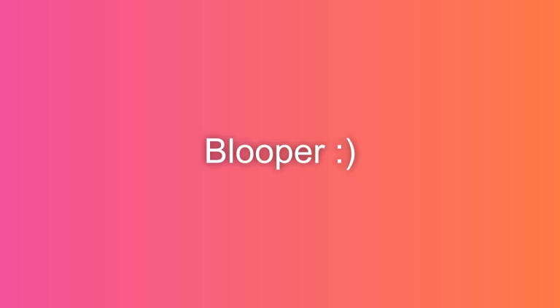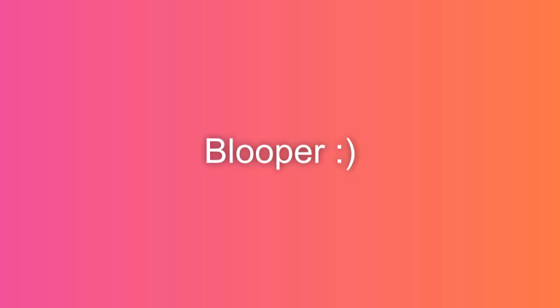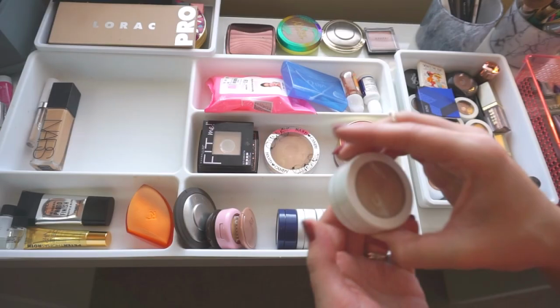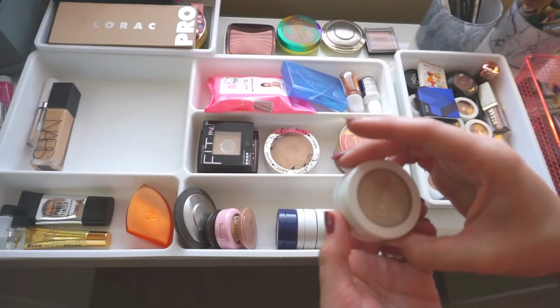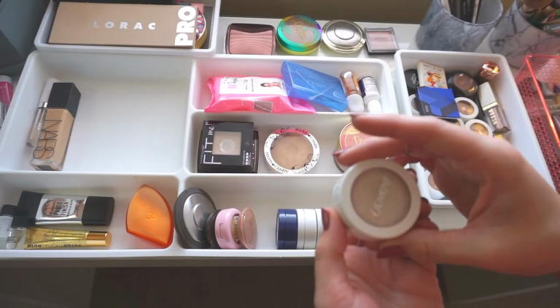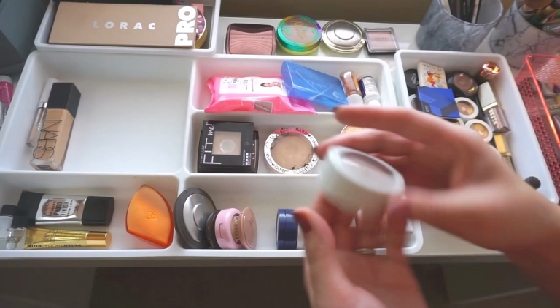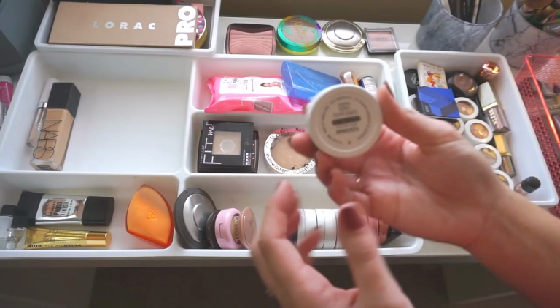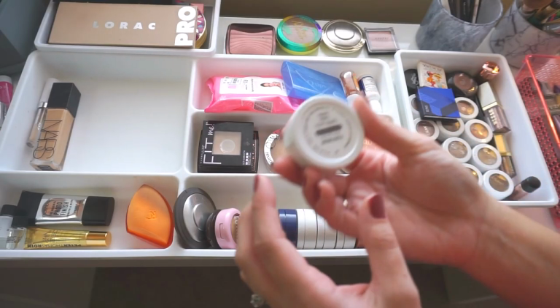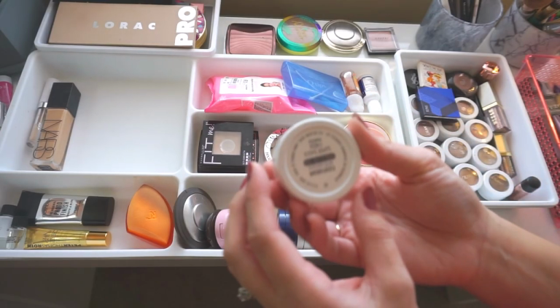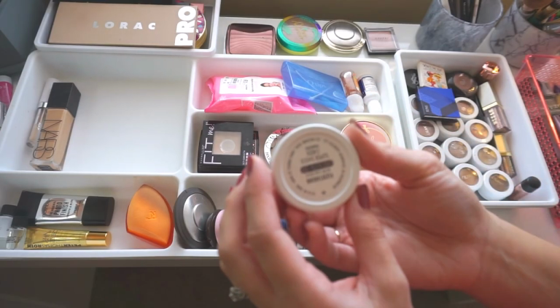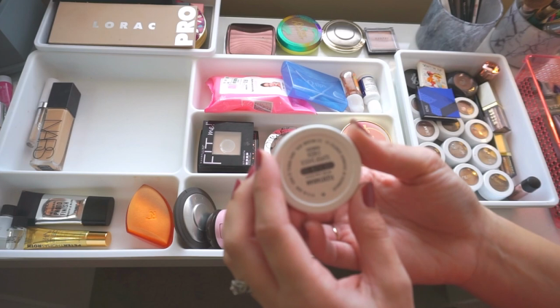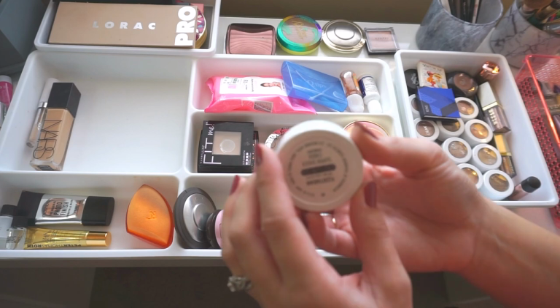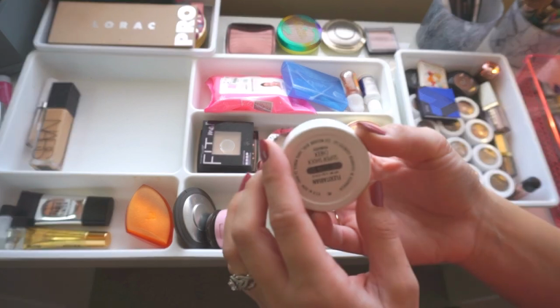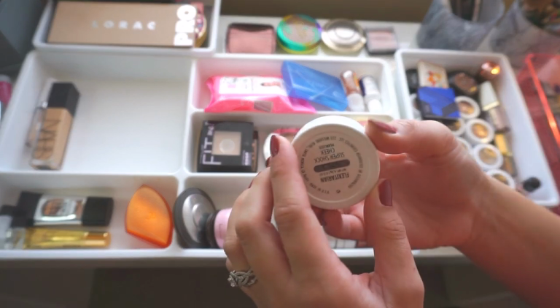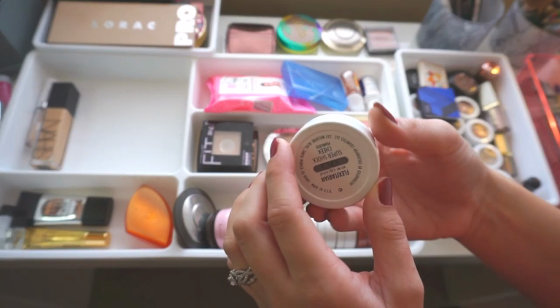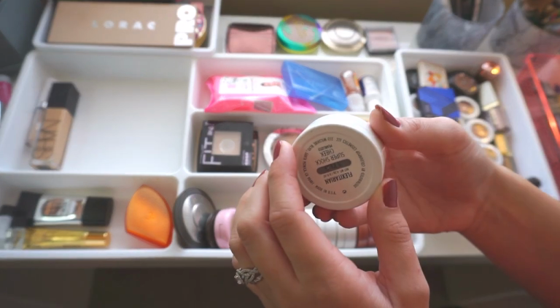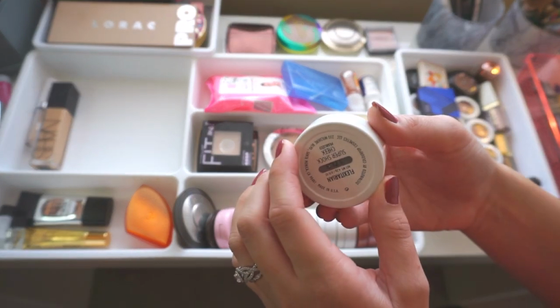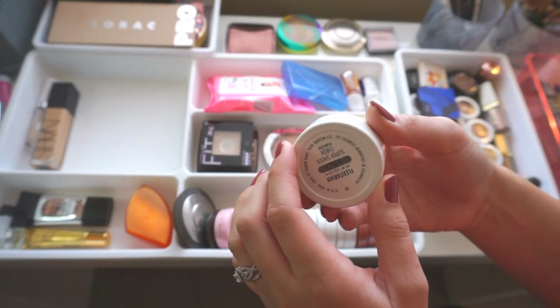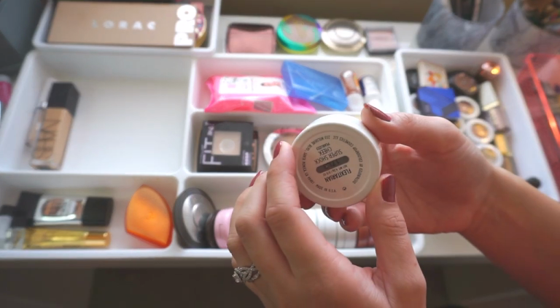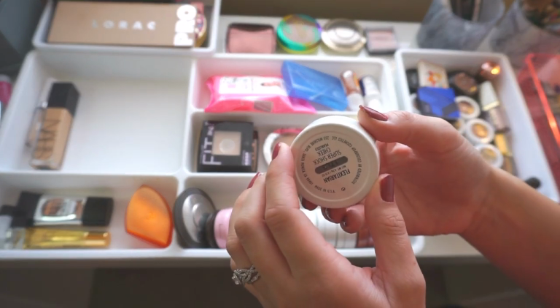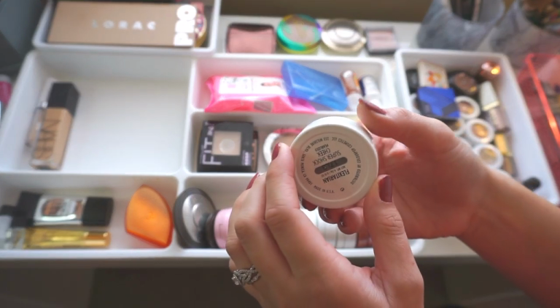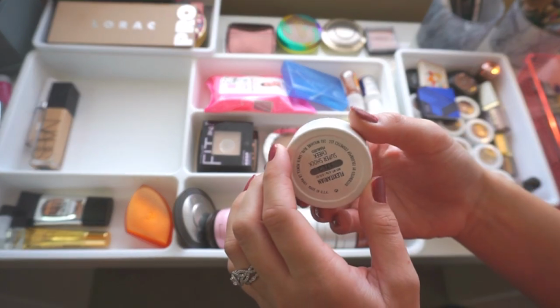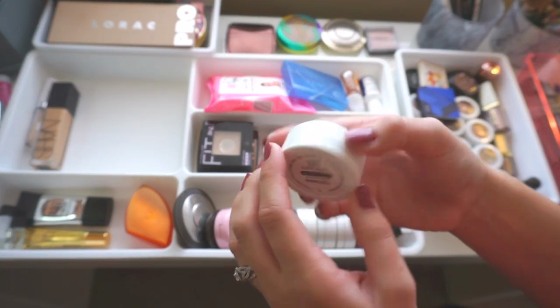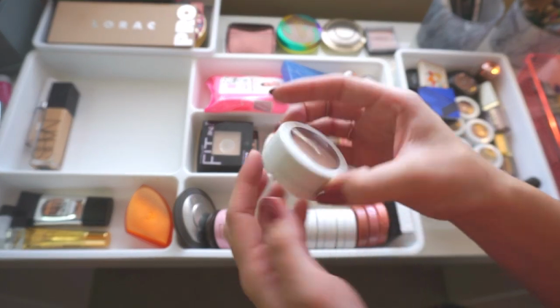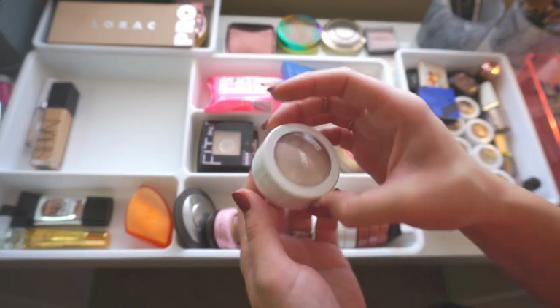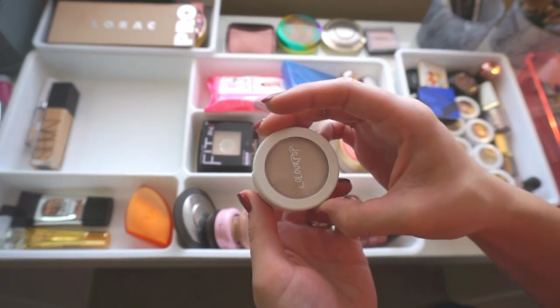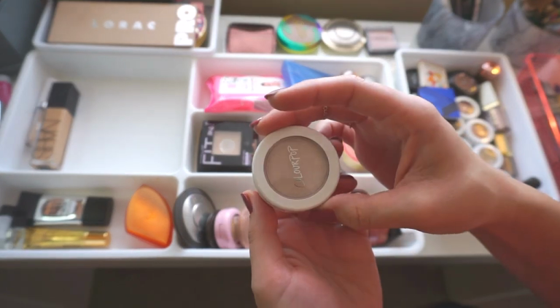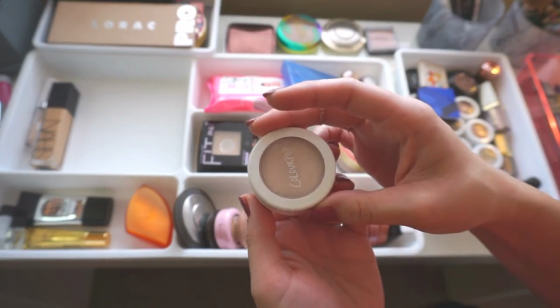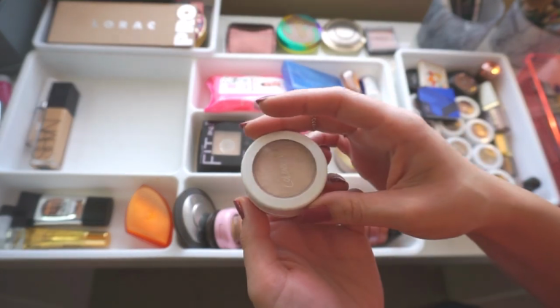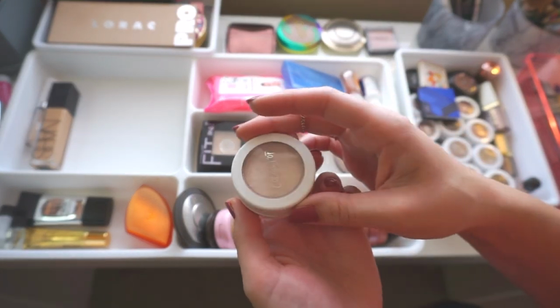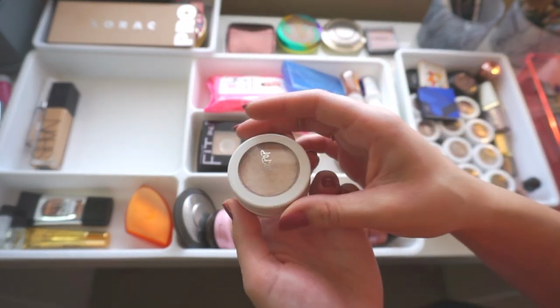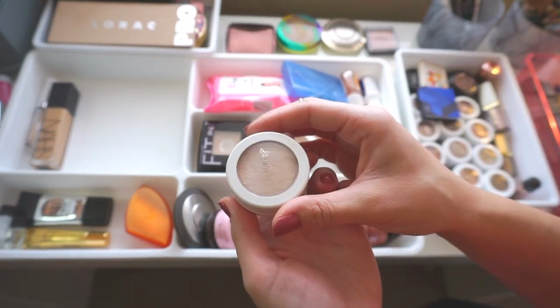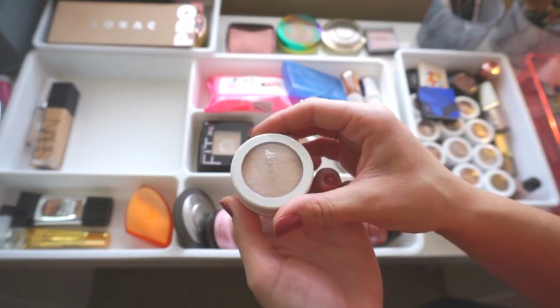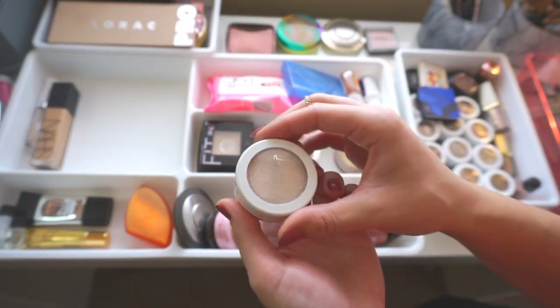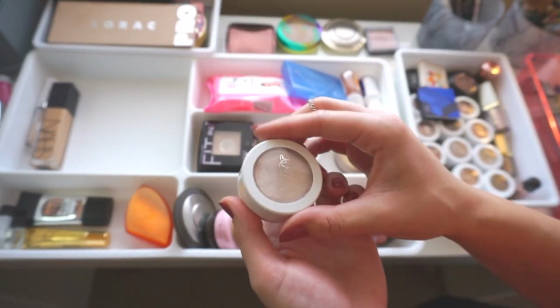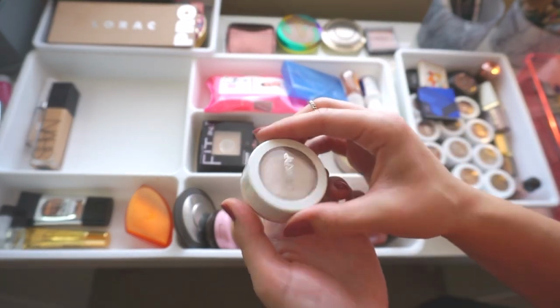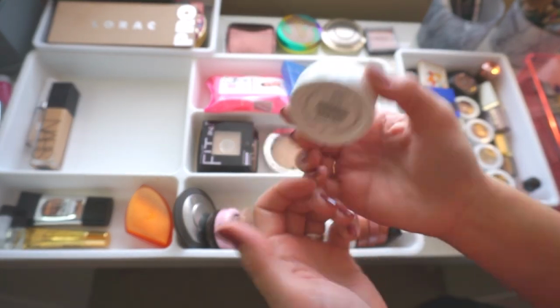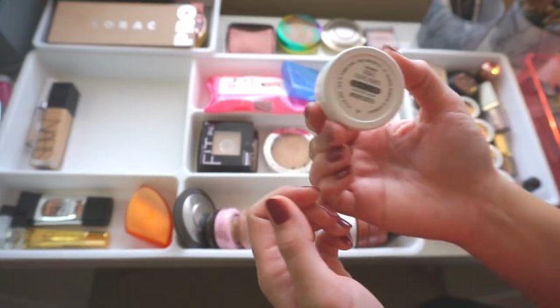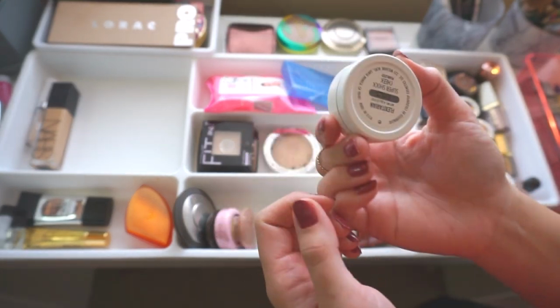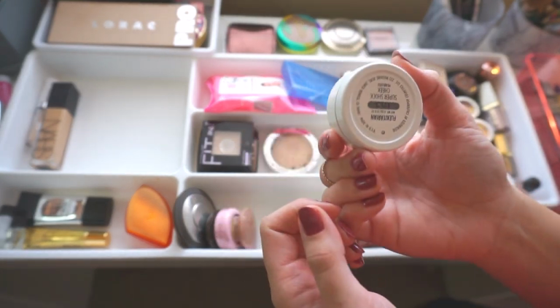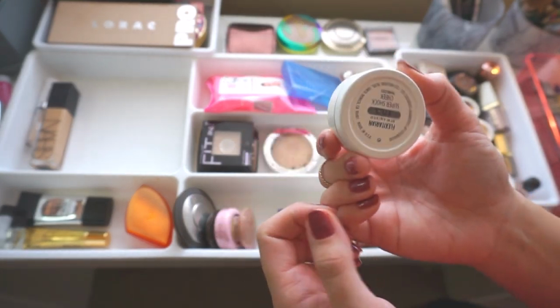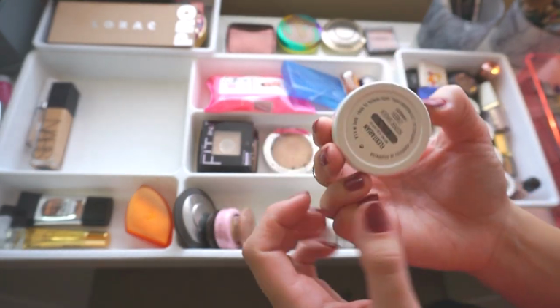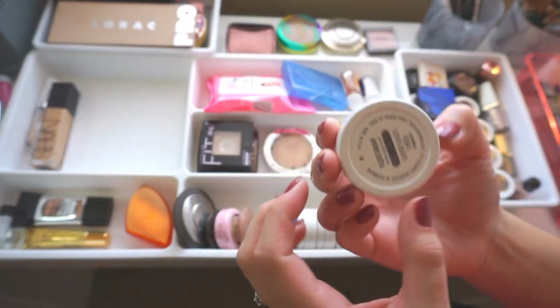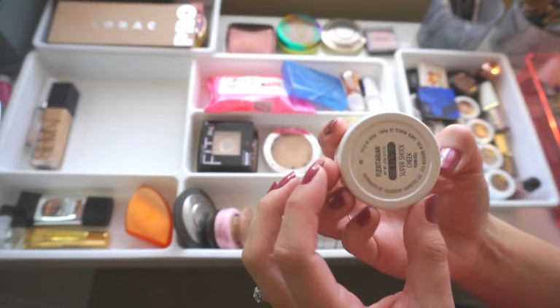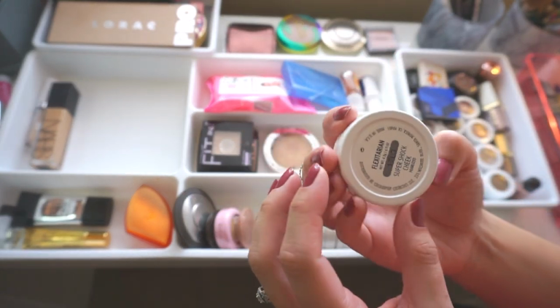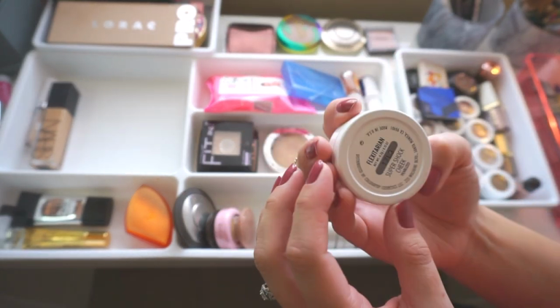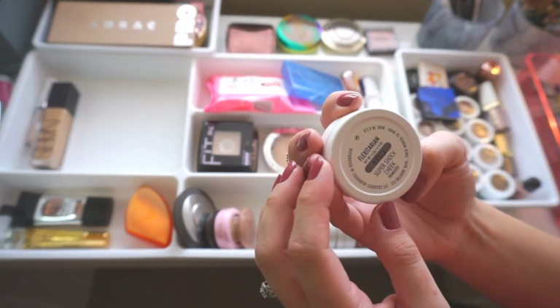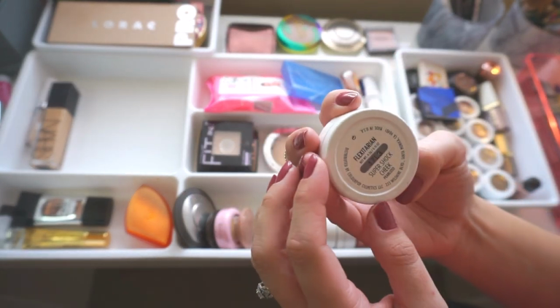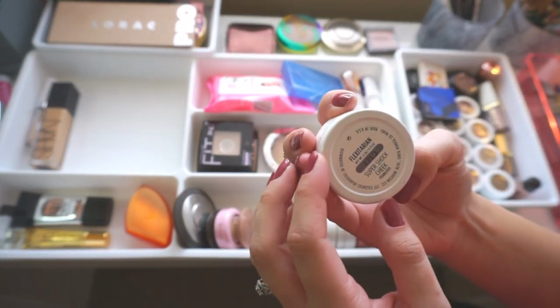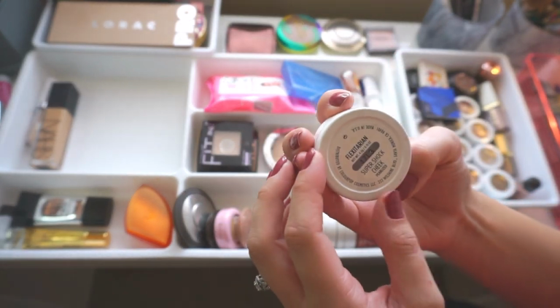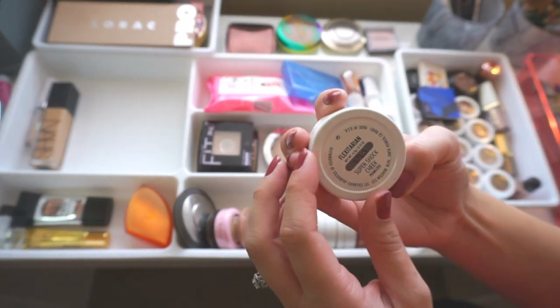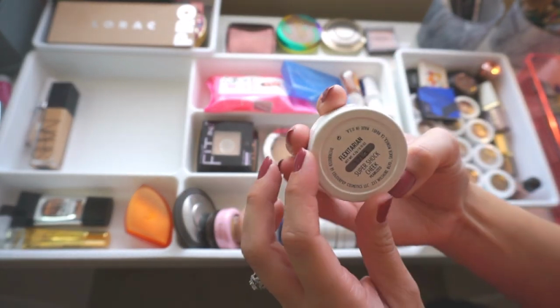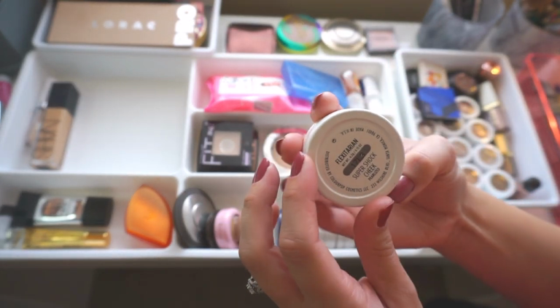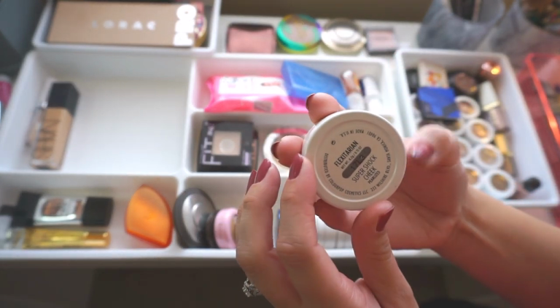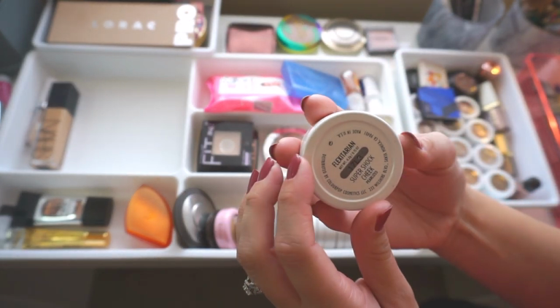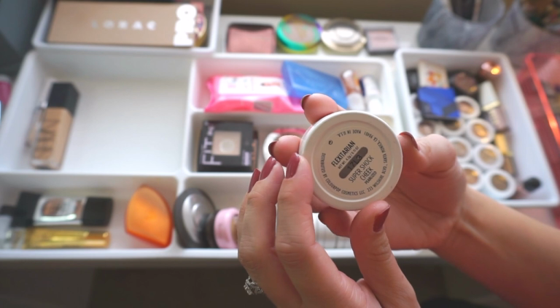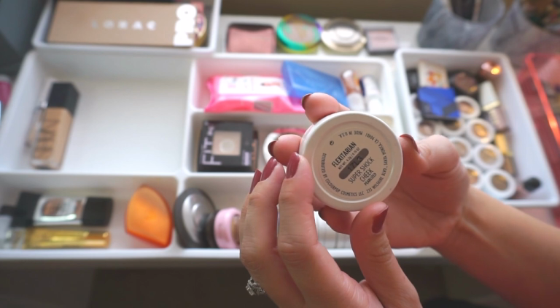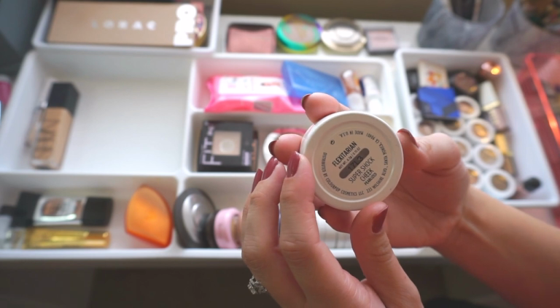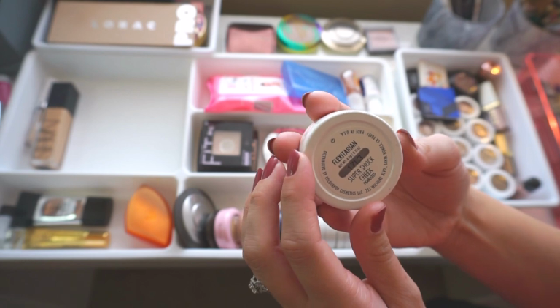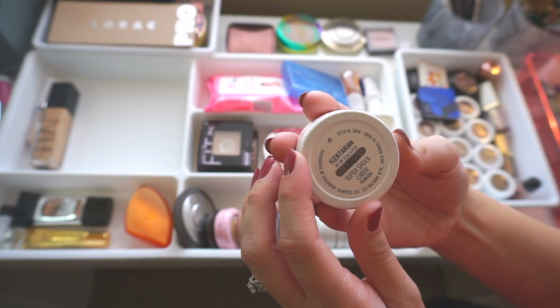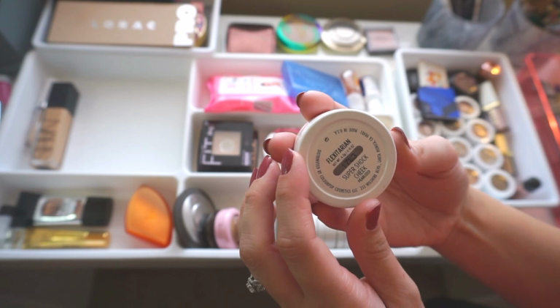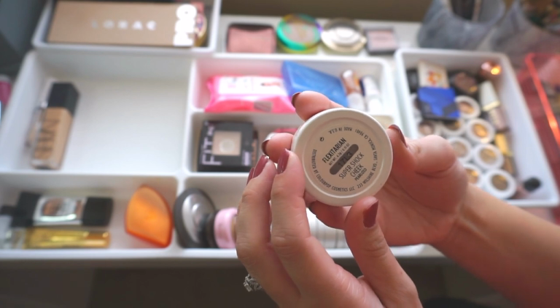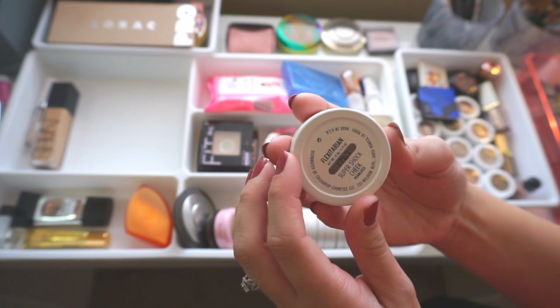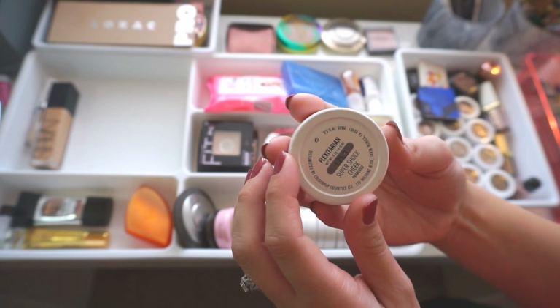And this is the ColourPop Super Shock Cheek product.